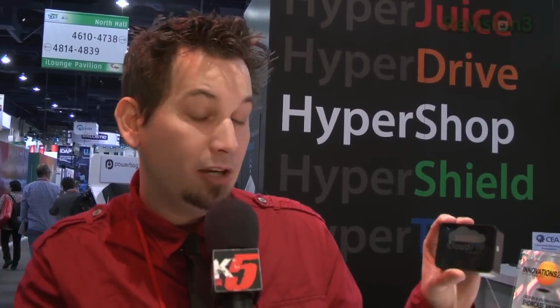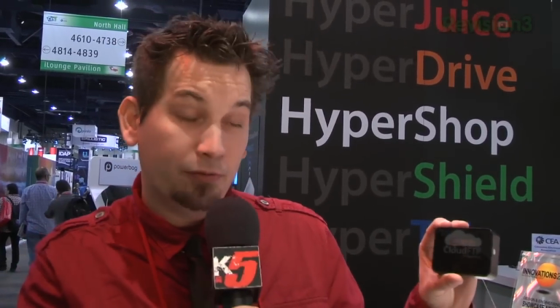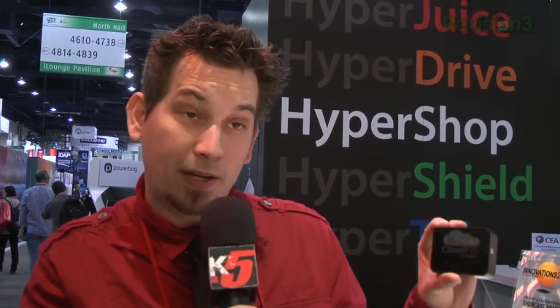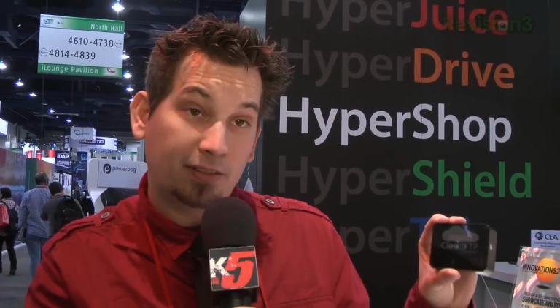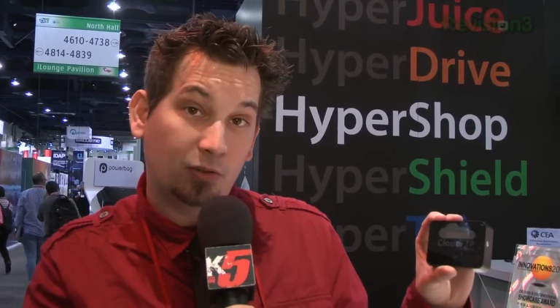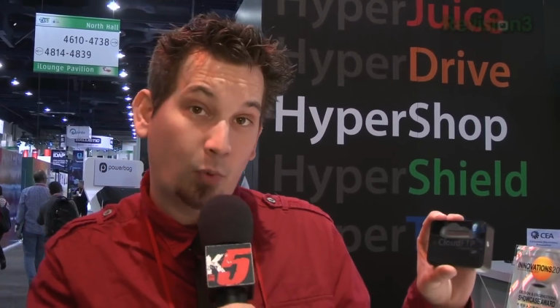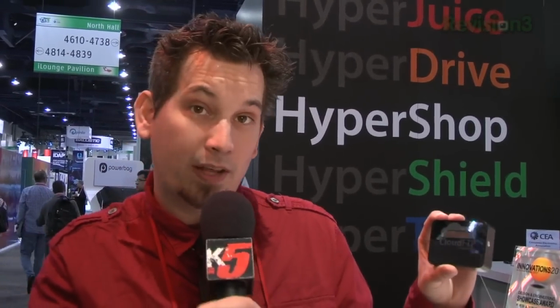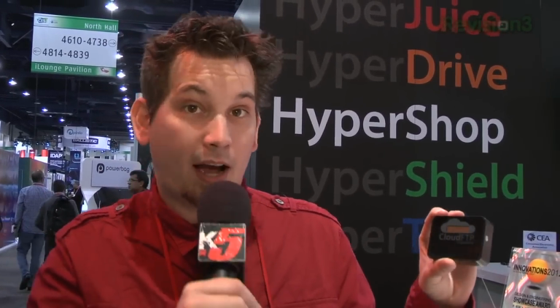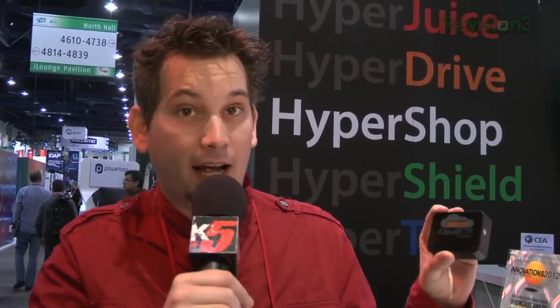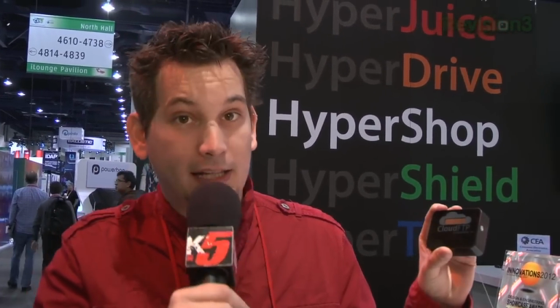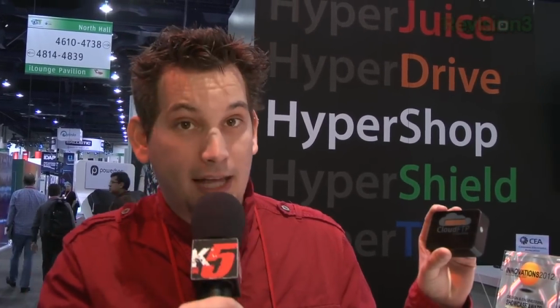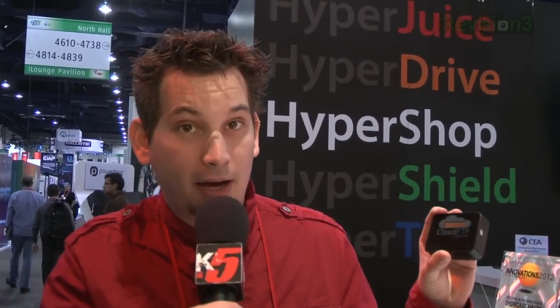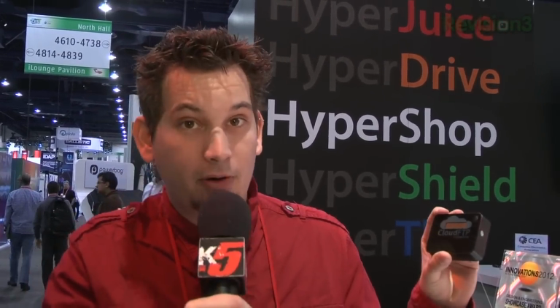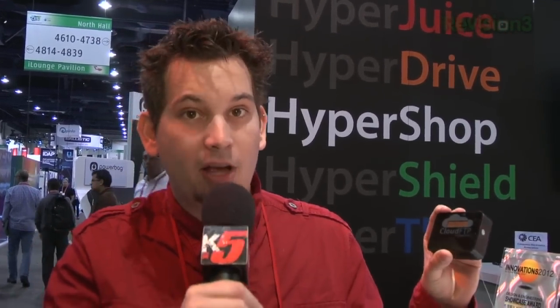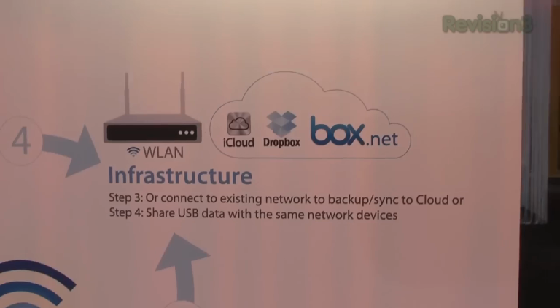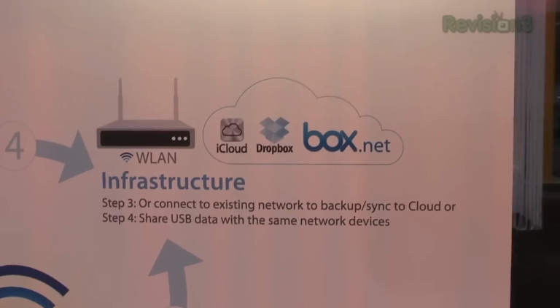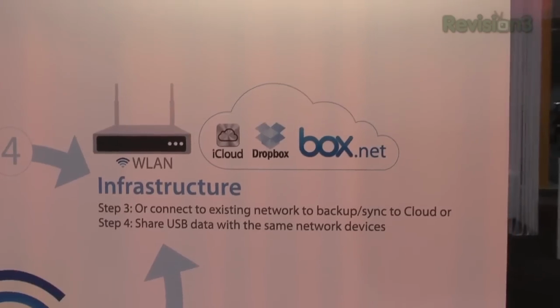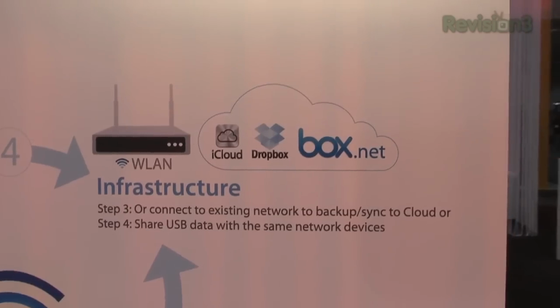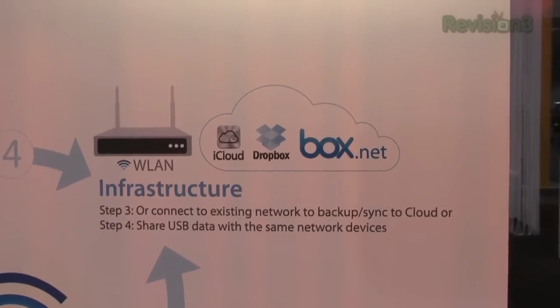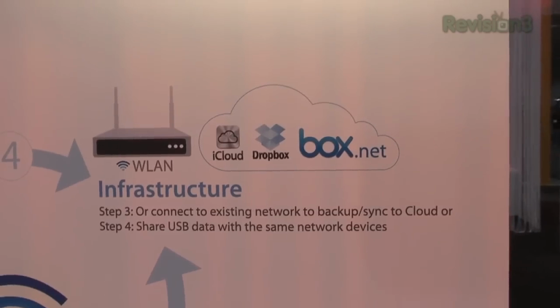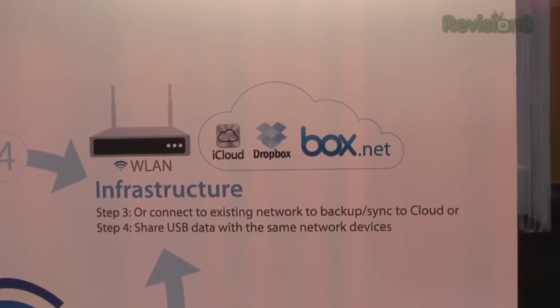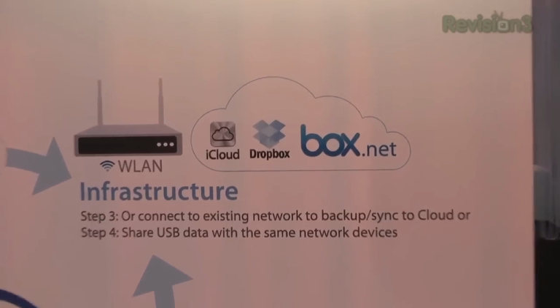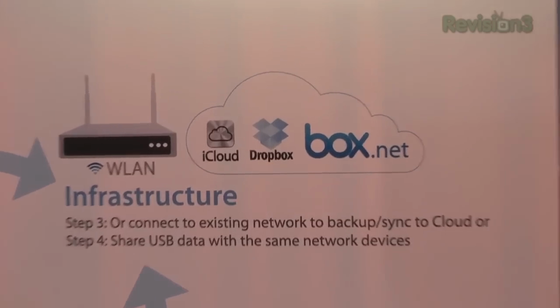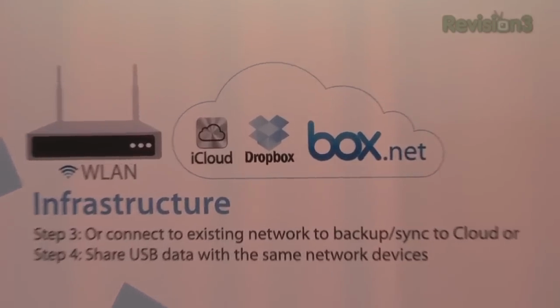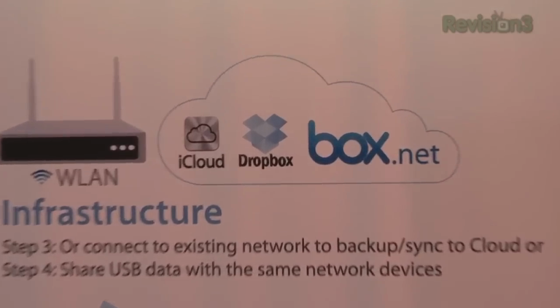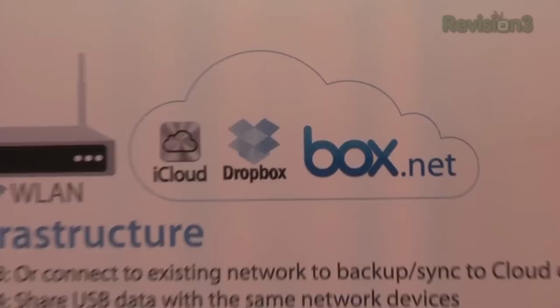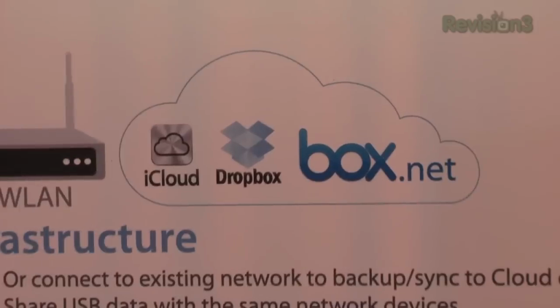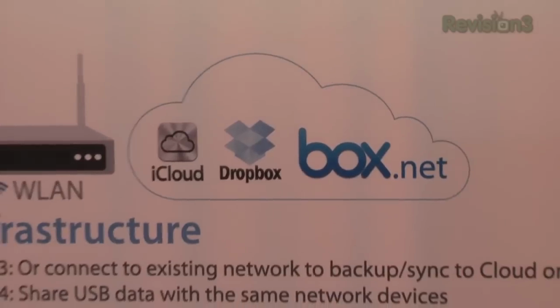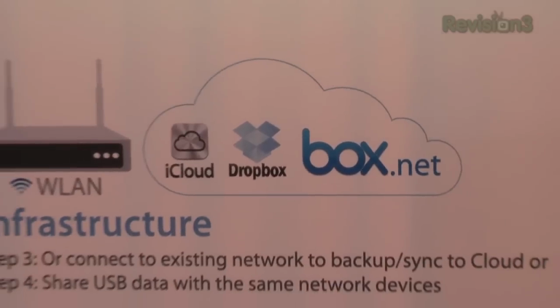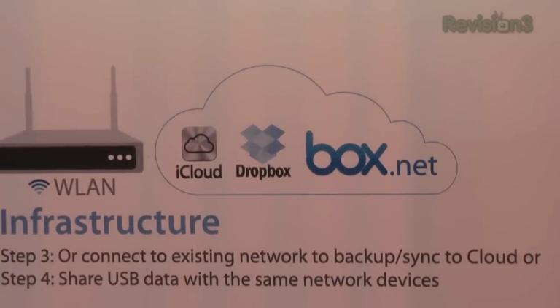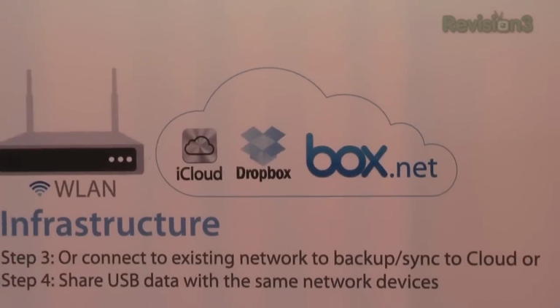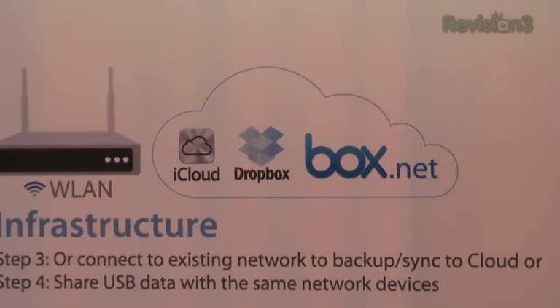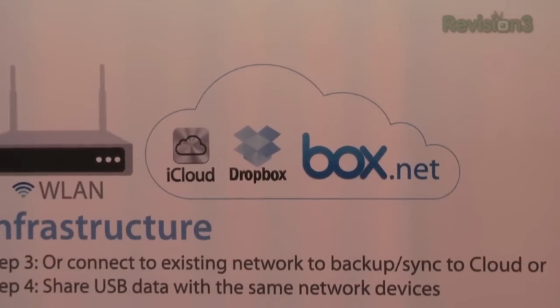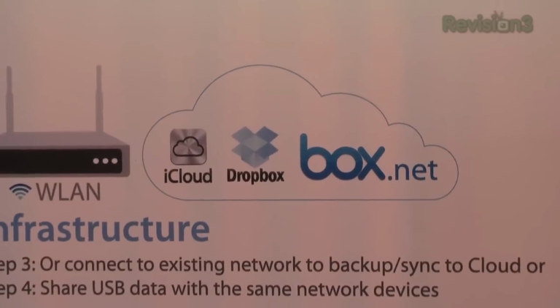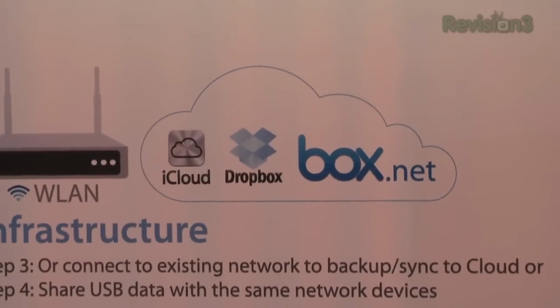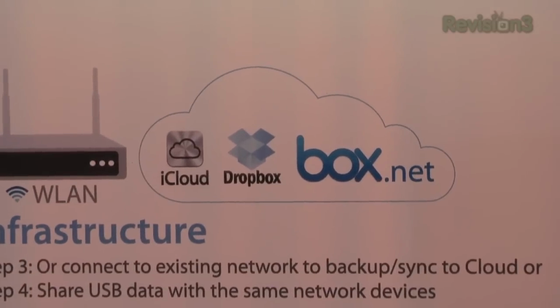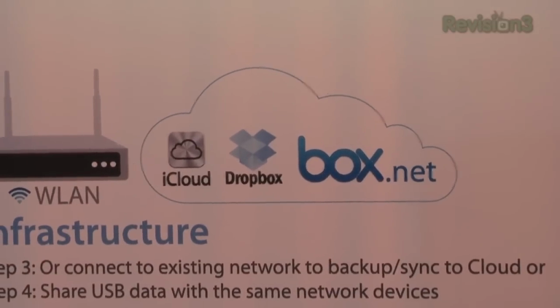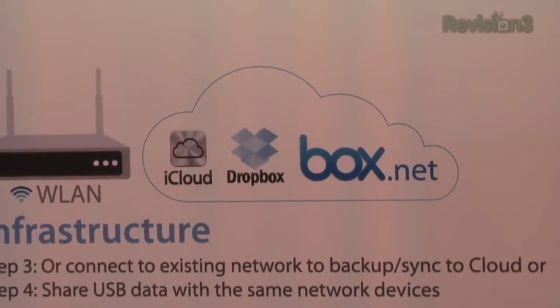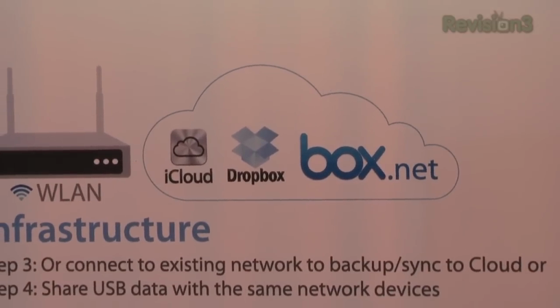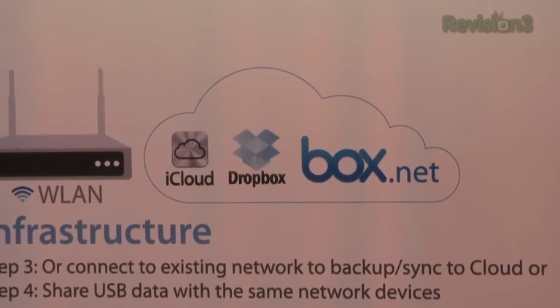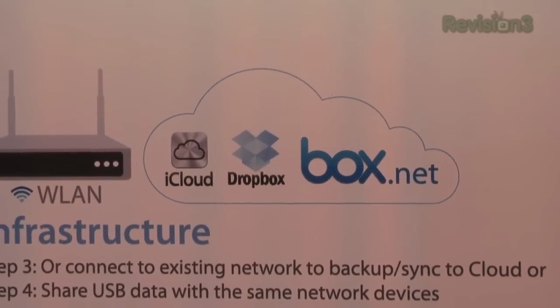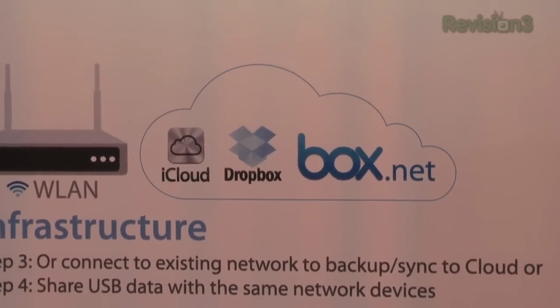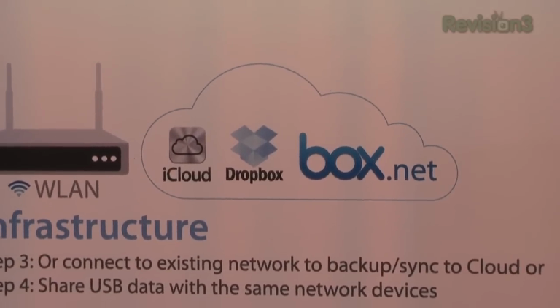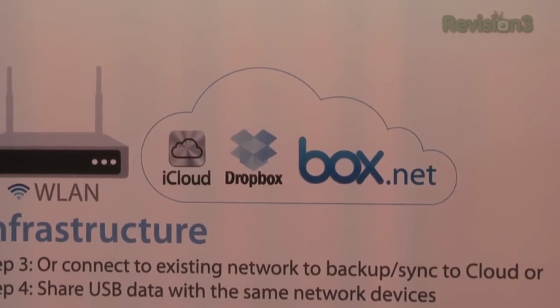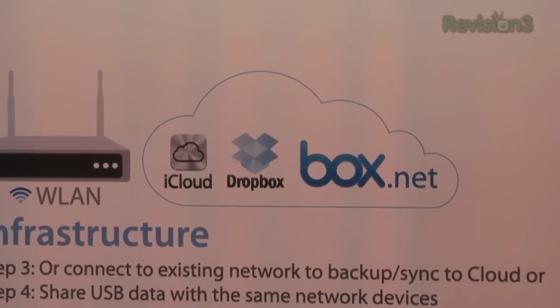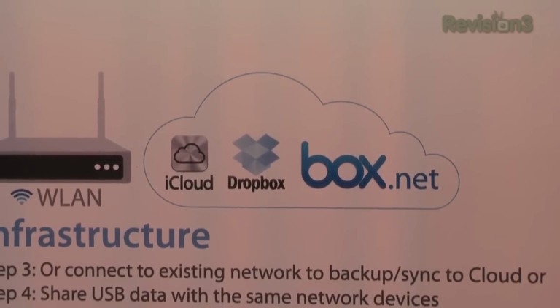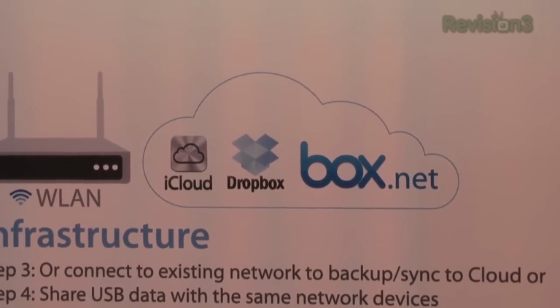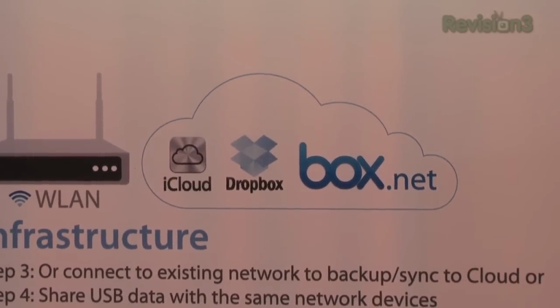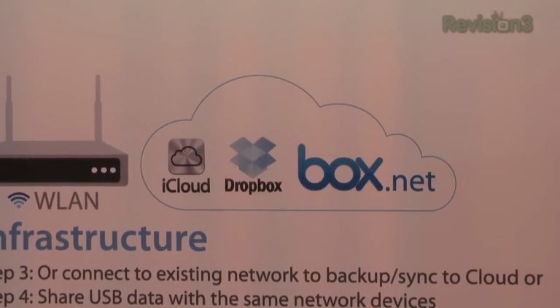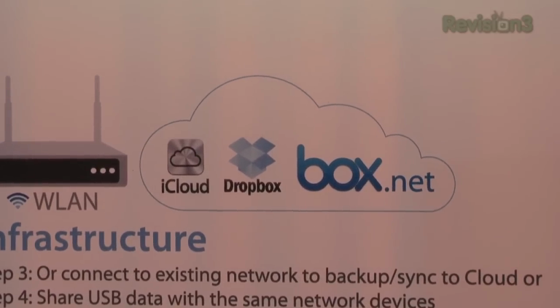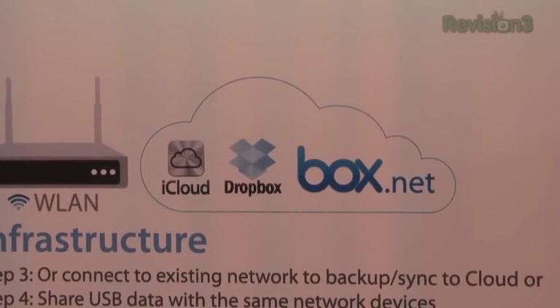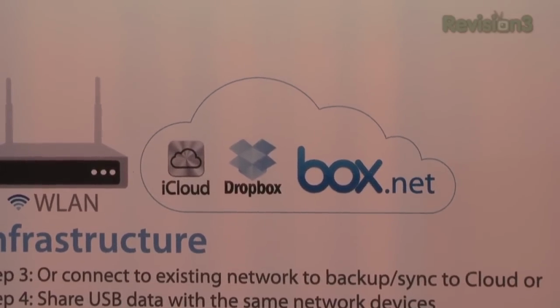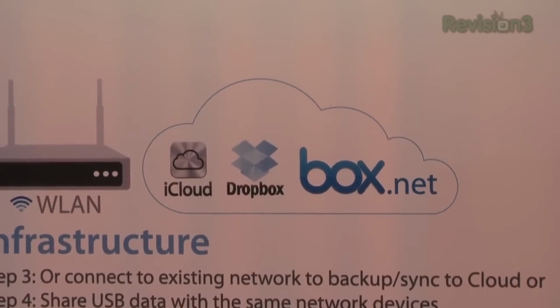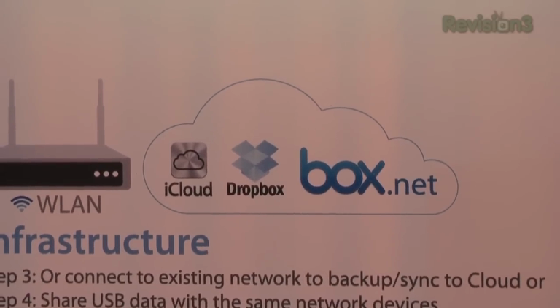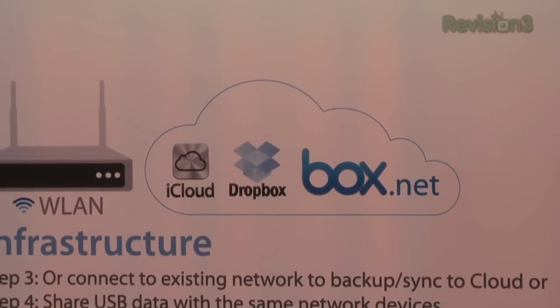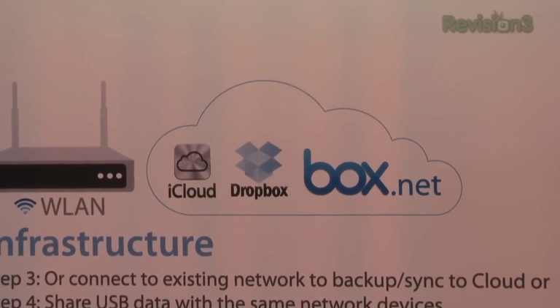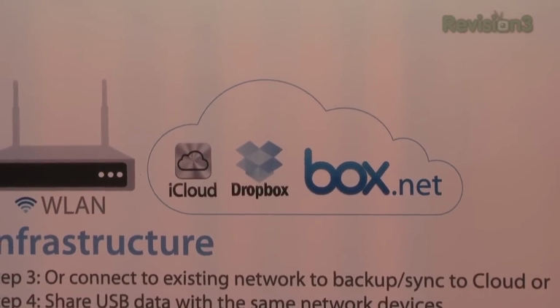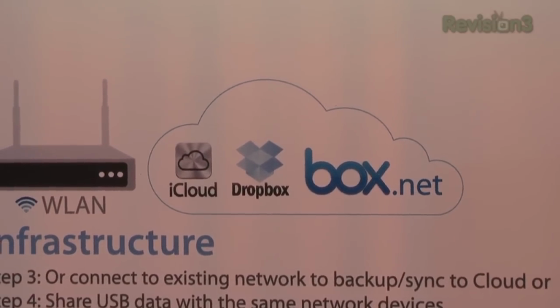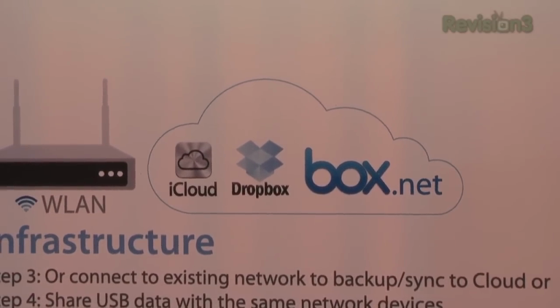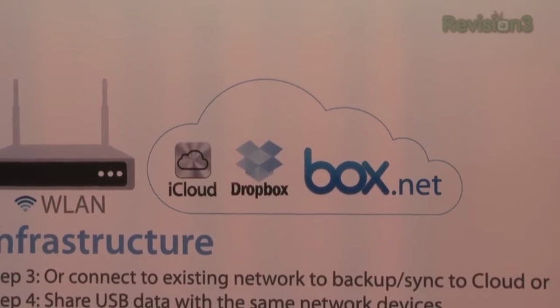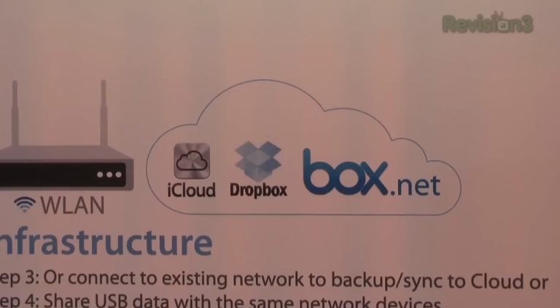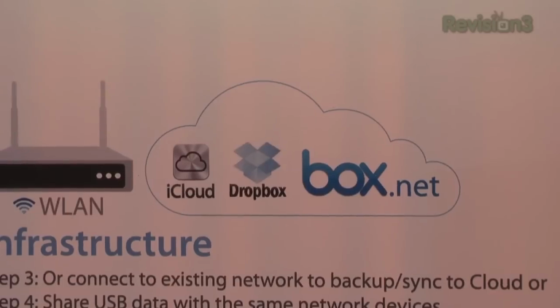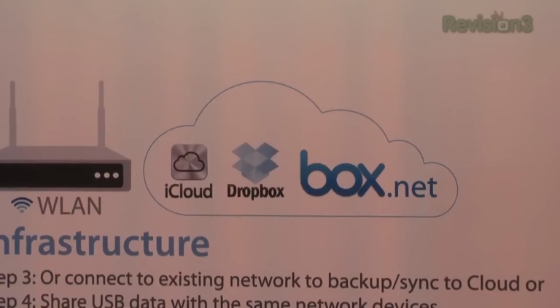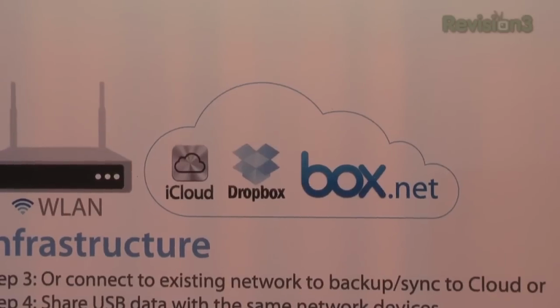It interfaces with iCloud, with Box.net, and with Dropbox. It's going to be about $100, and it's shipping in February.